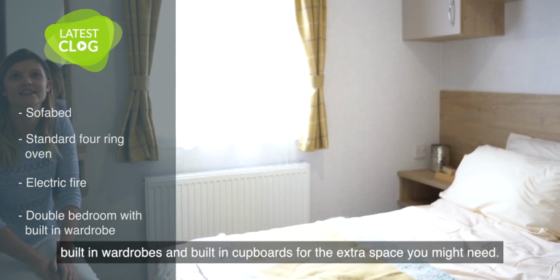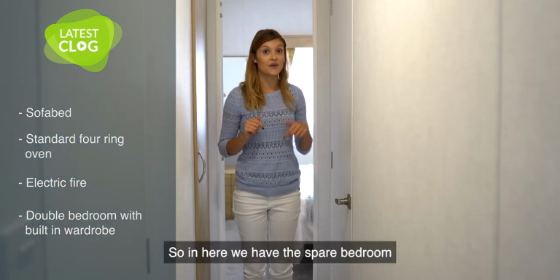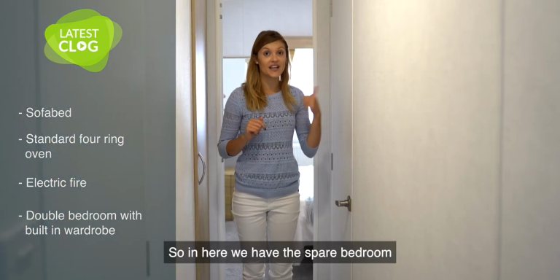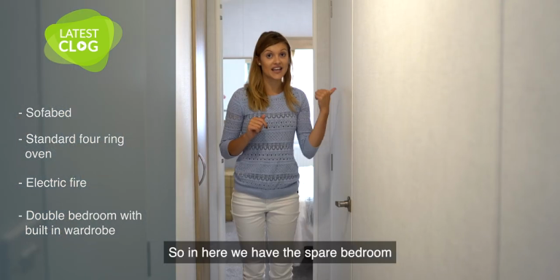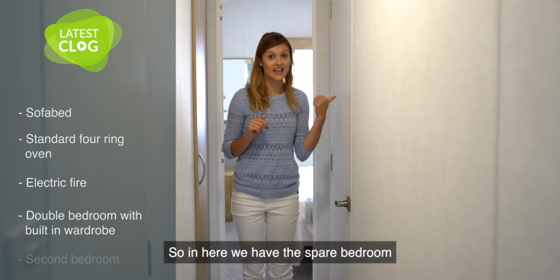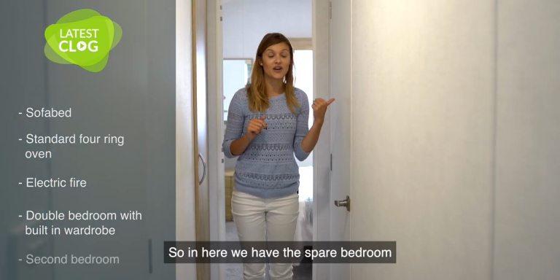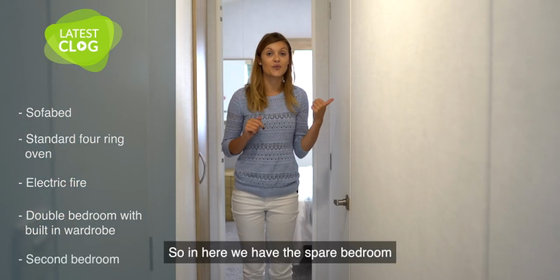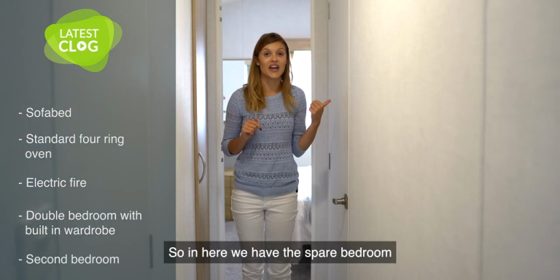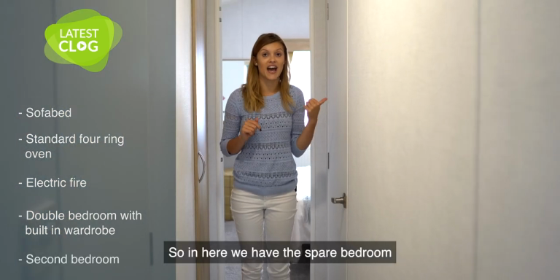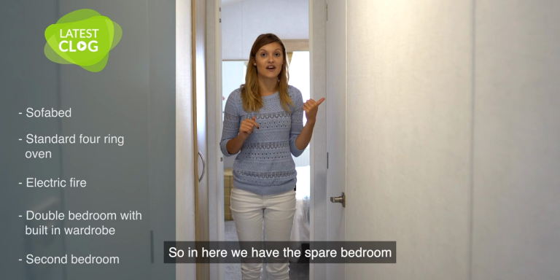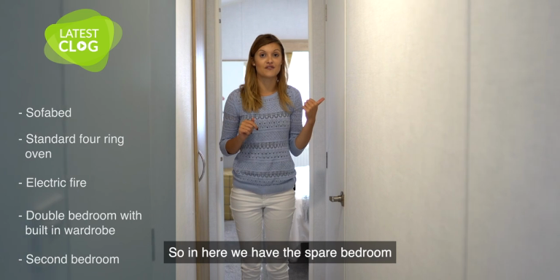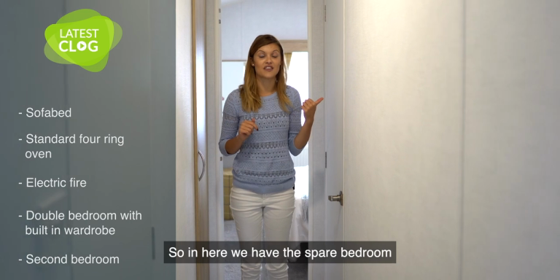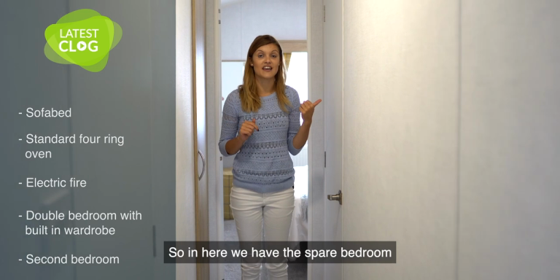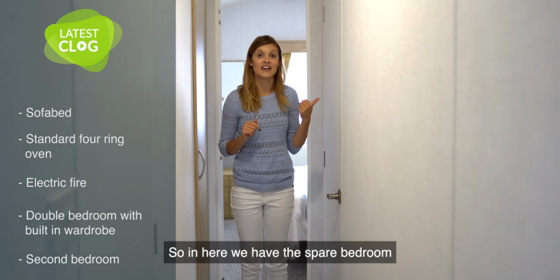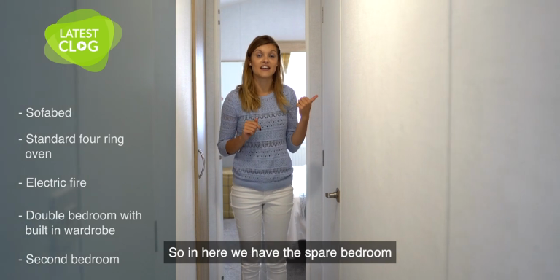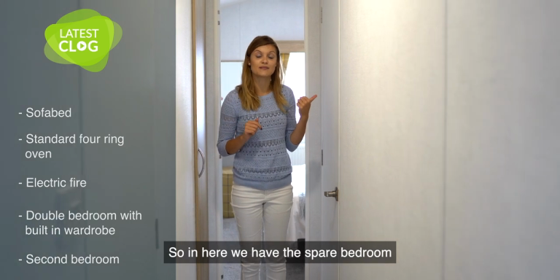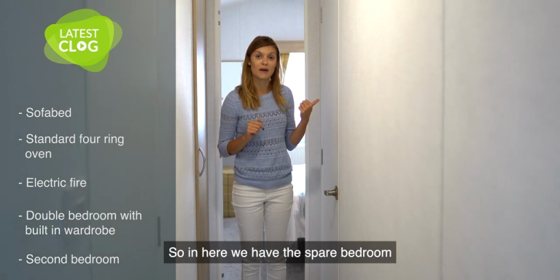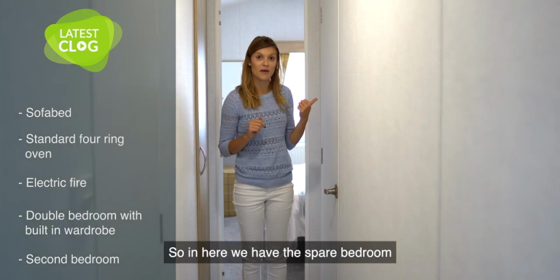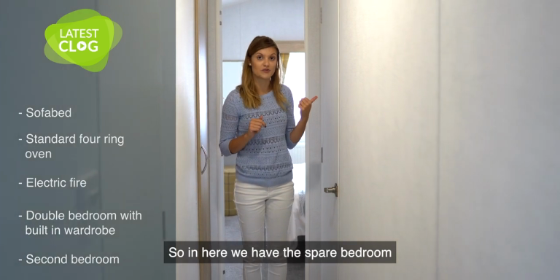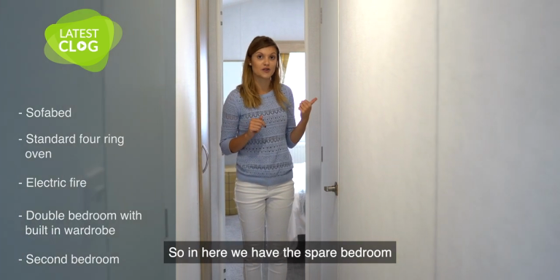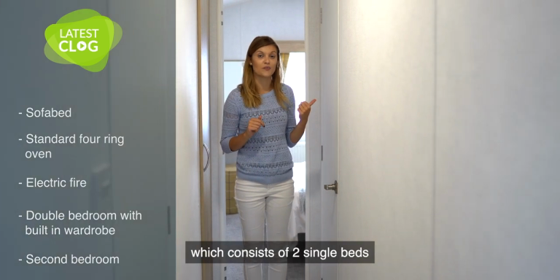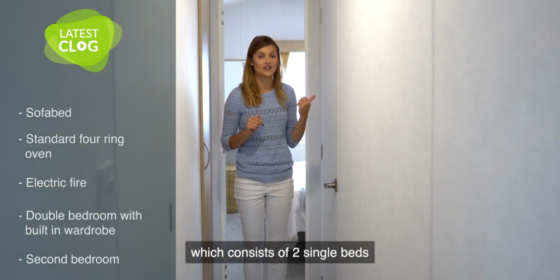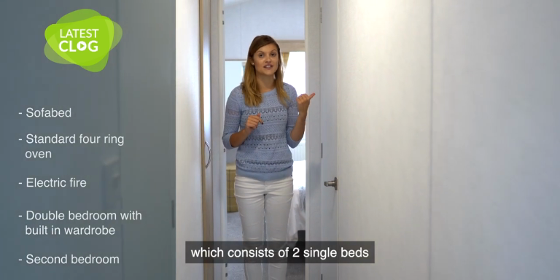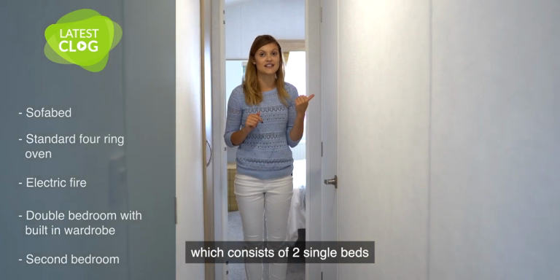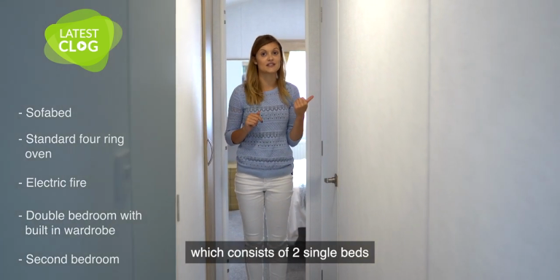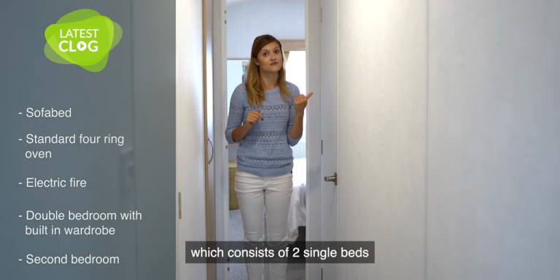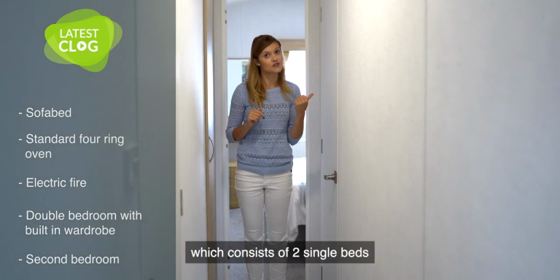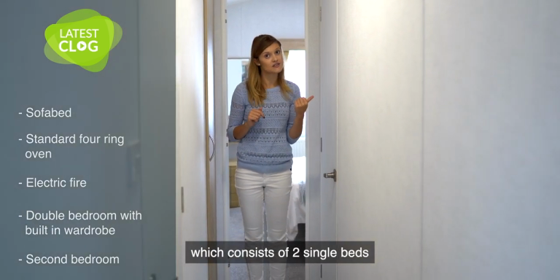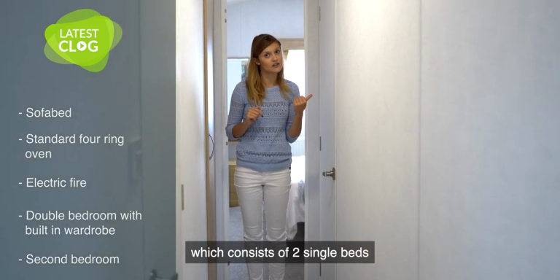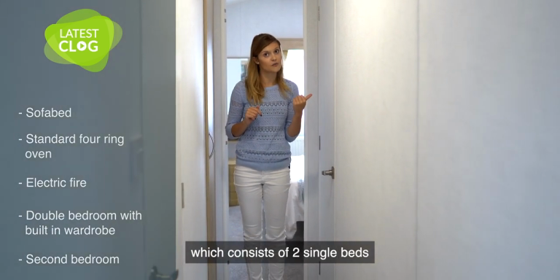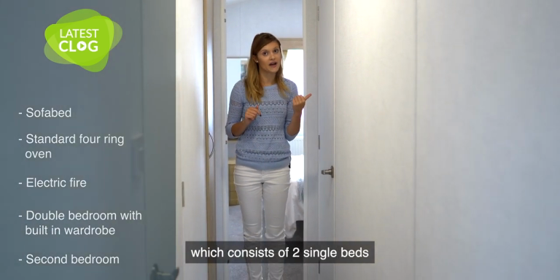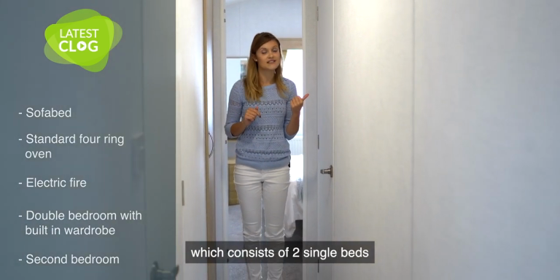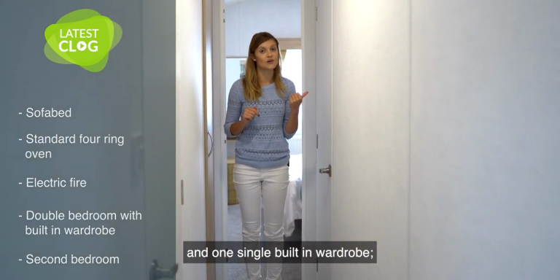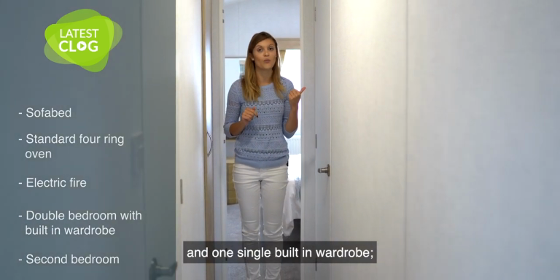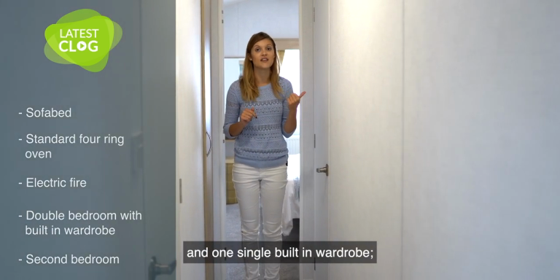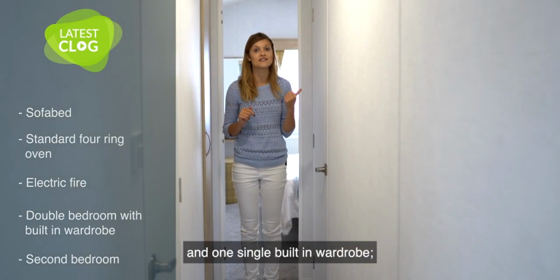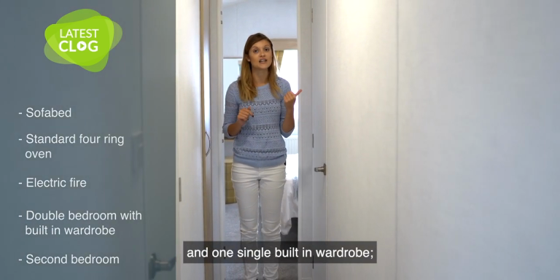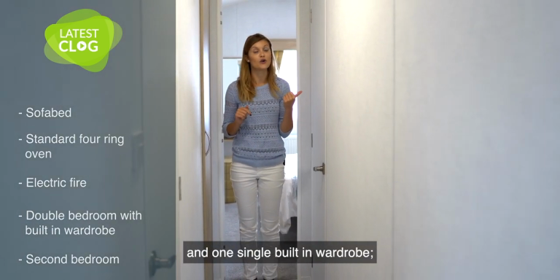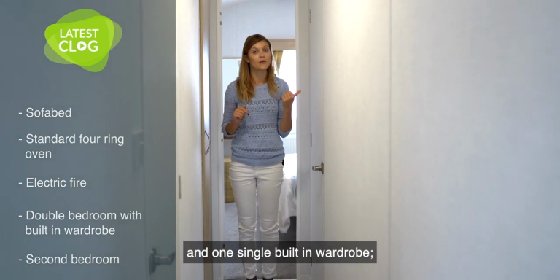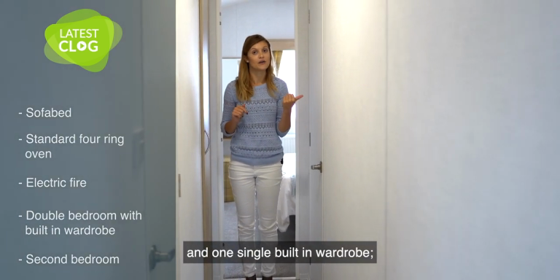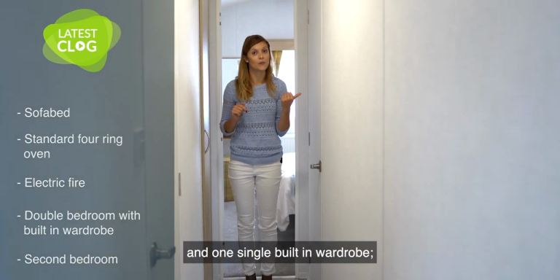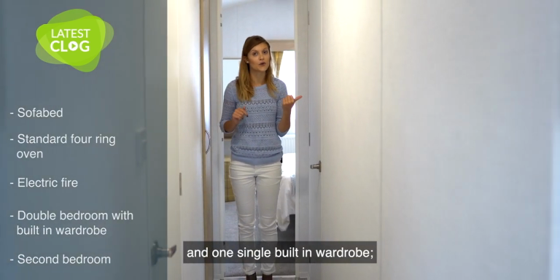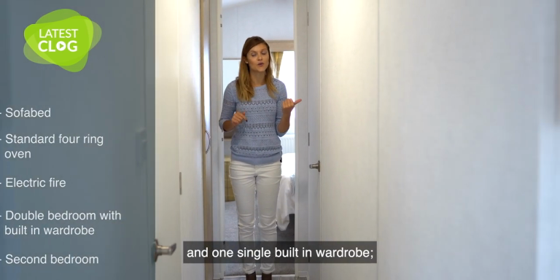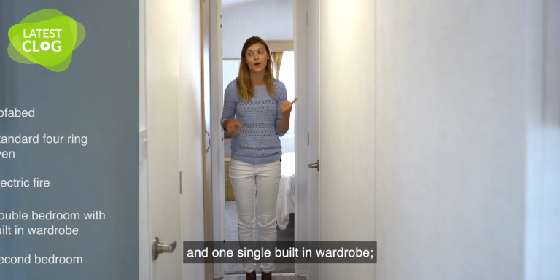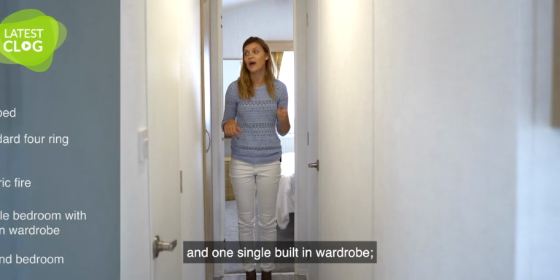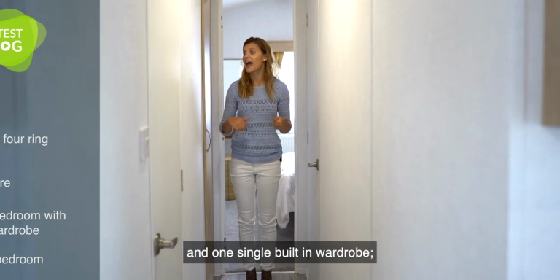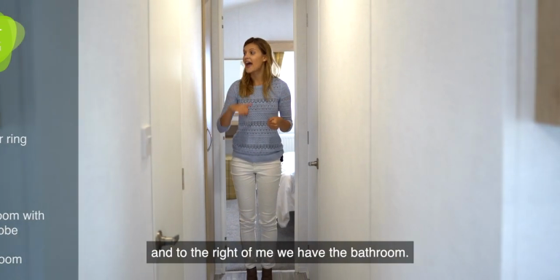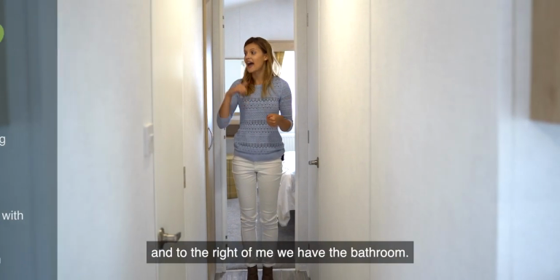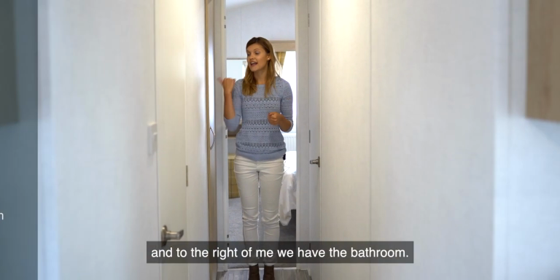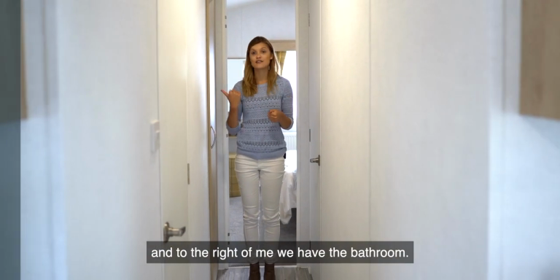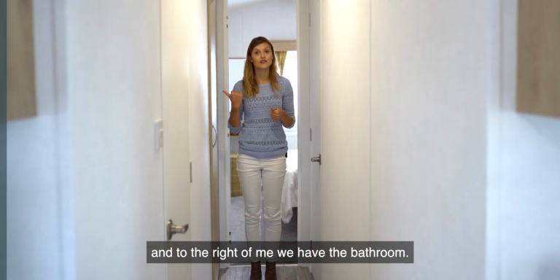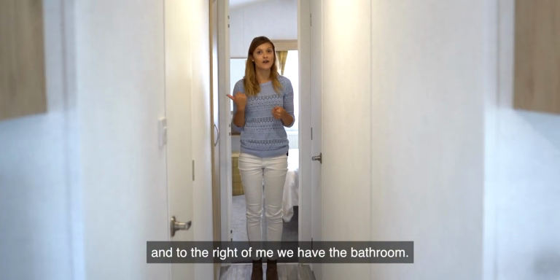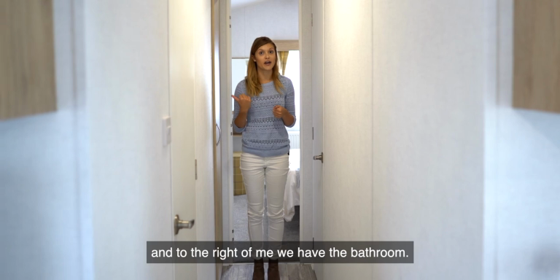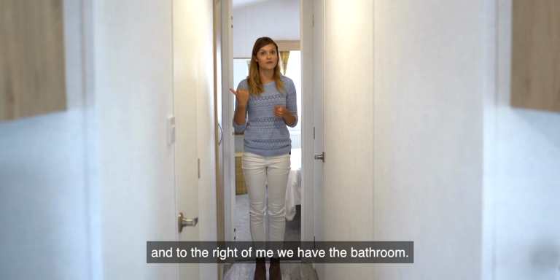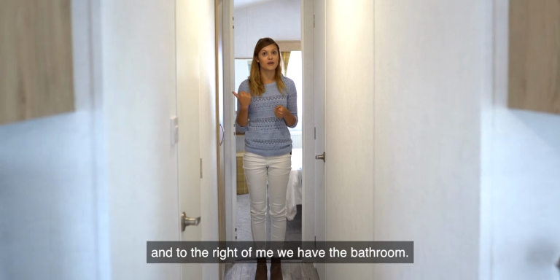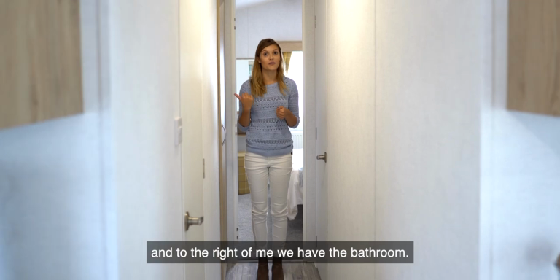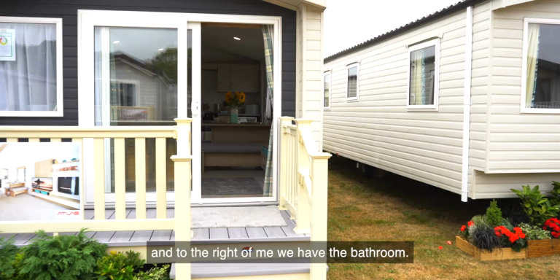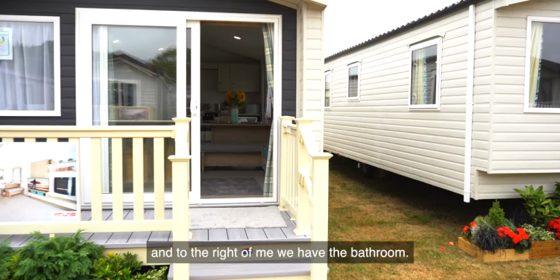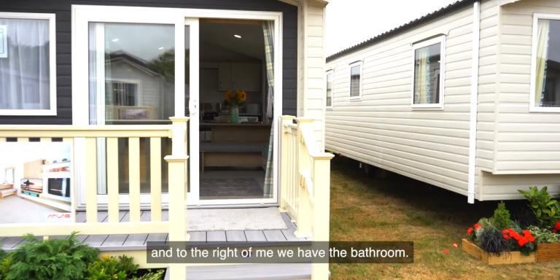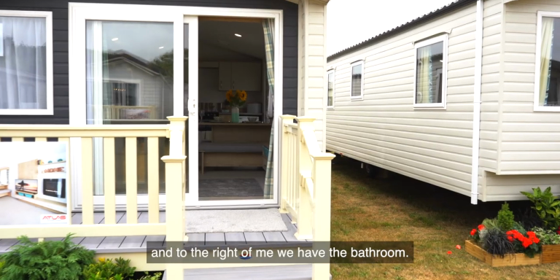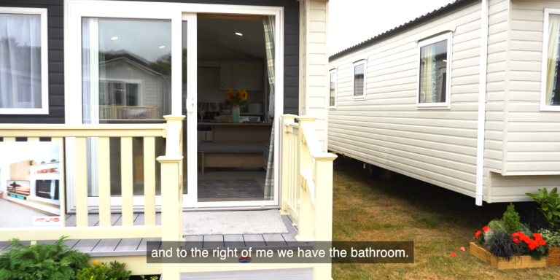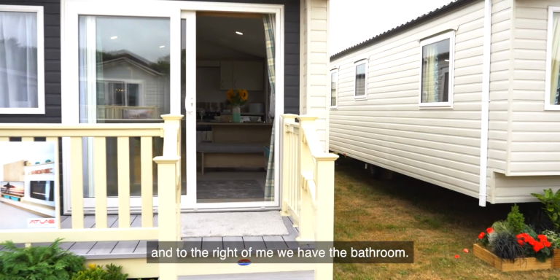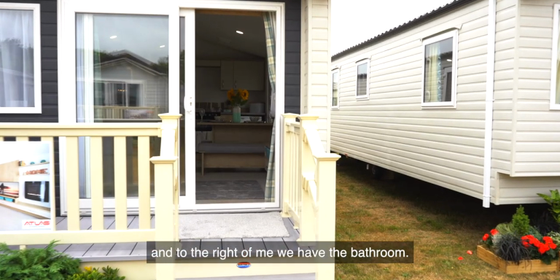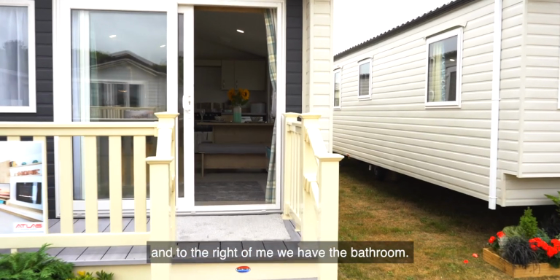In here we have the spare bedroom, which consists of two single beds and one single built-in wardrobe, and to the right of me we have the bathroom.